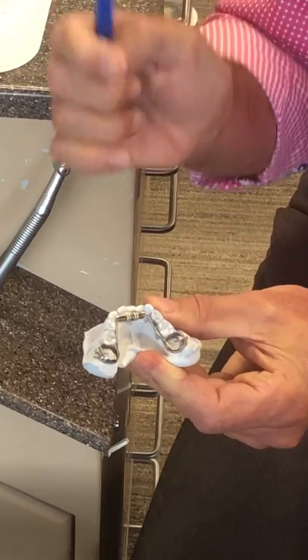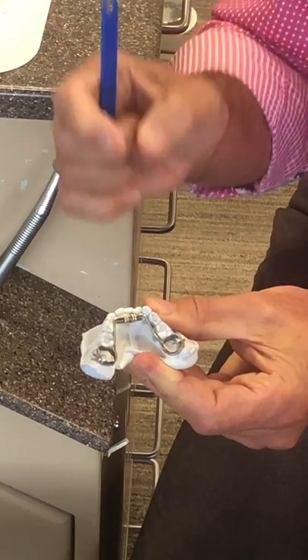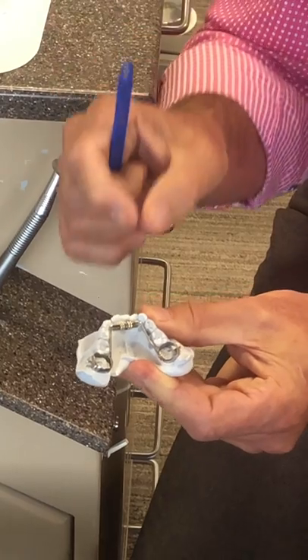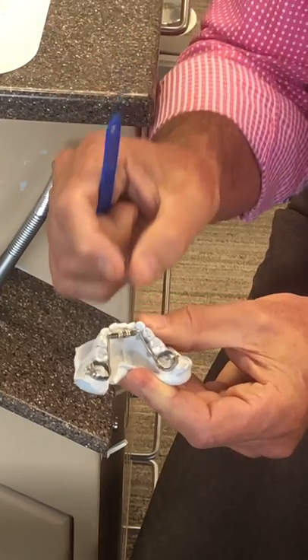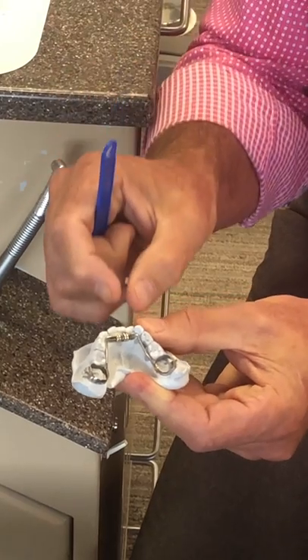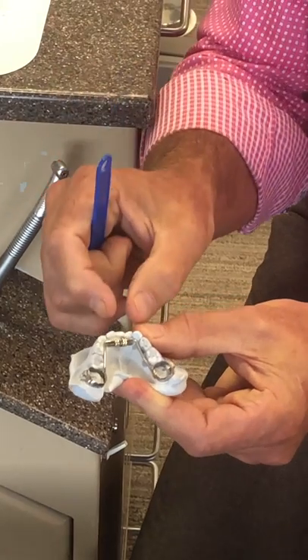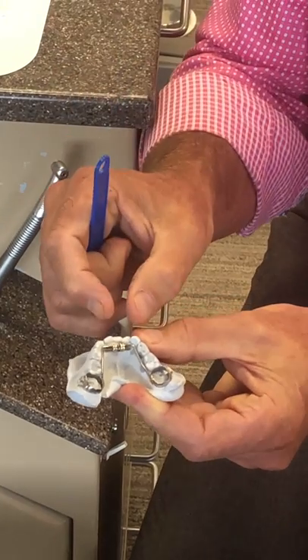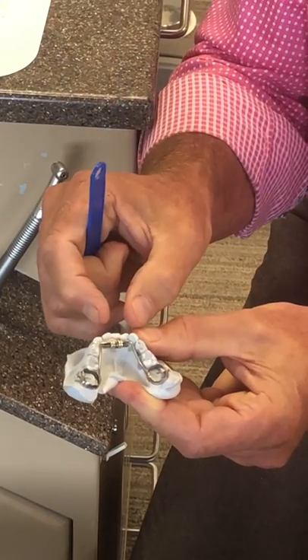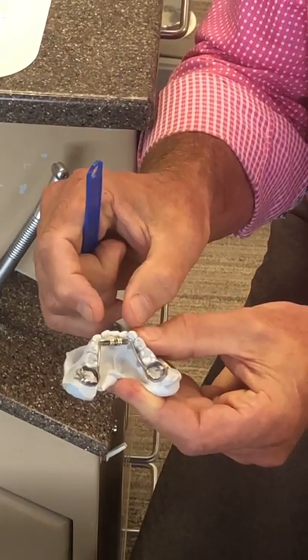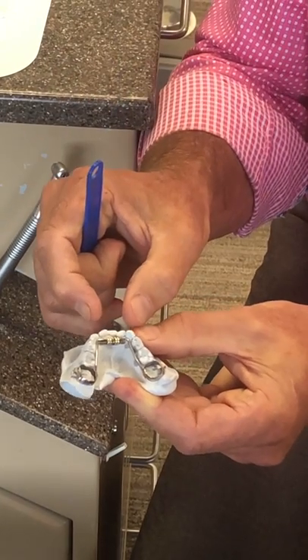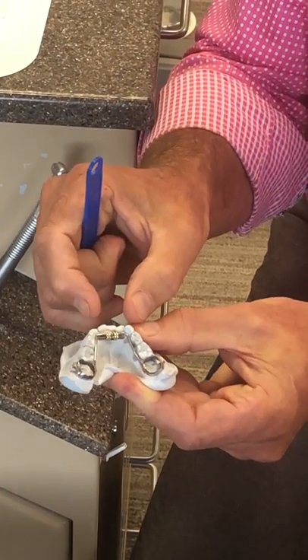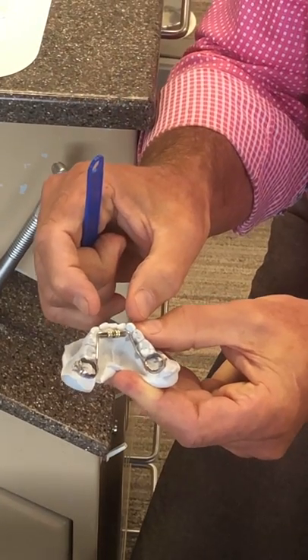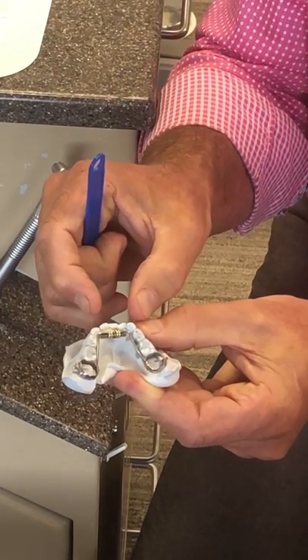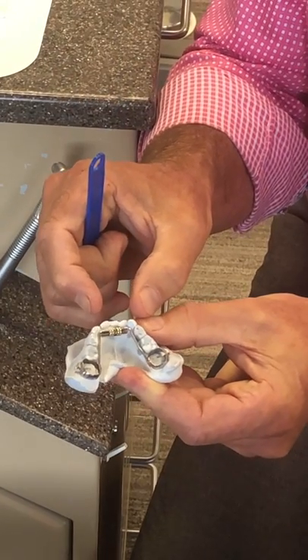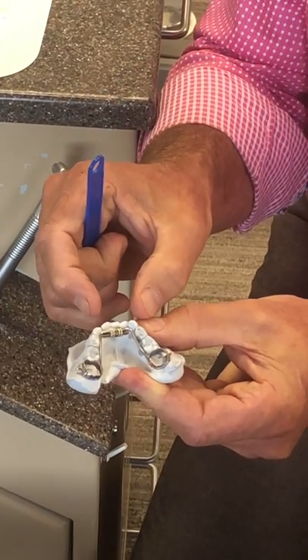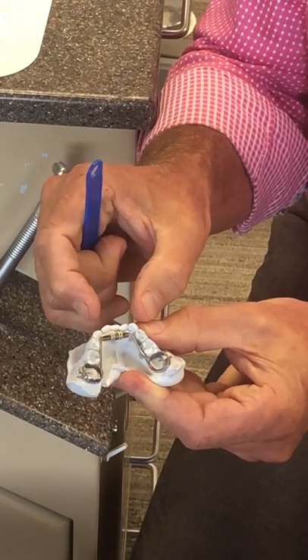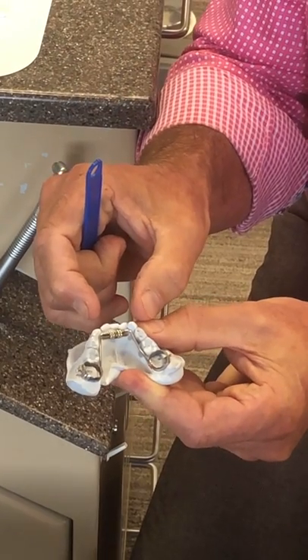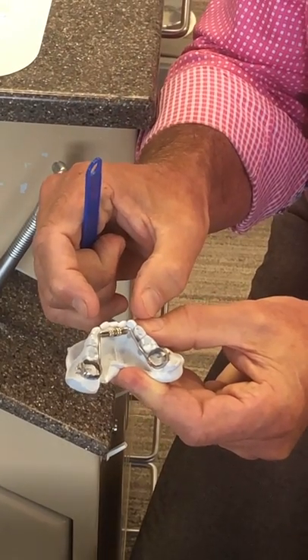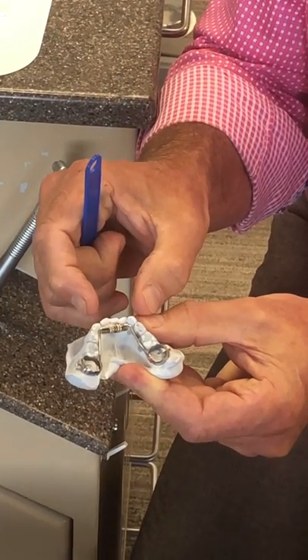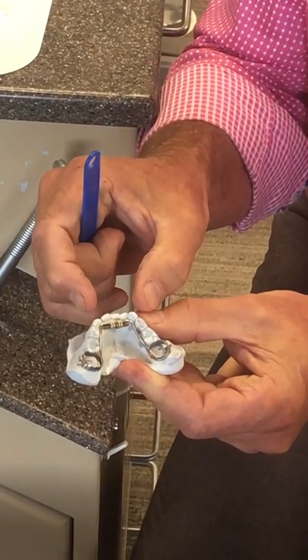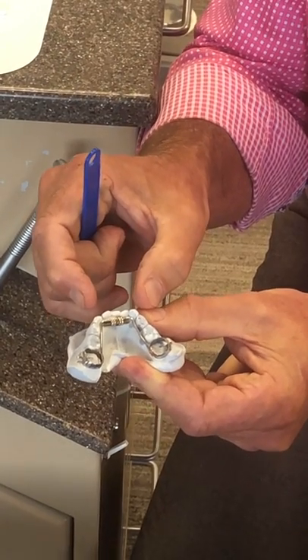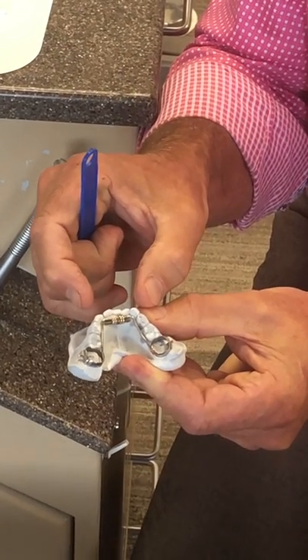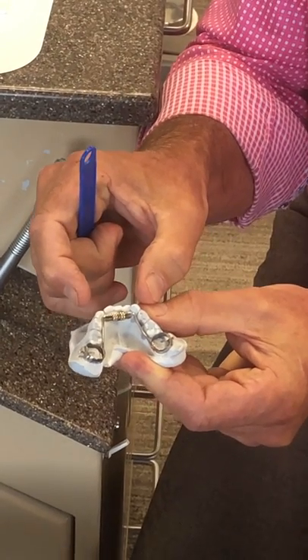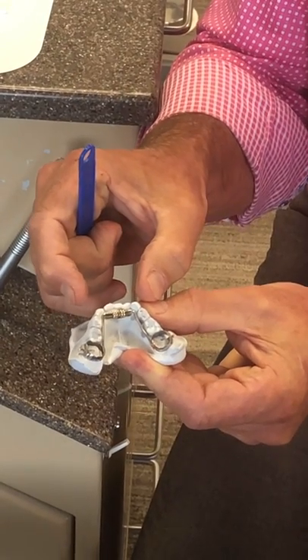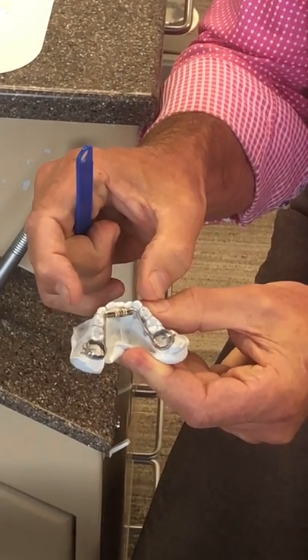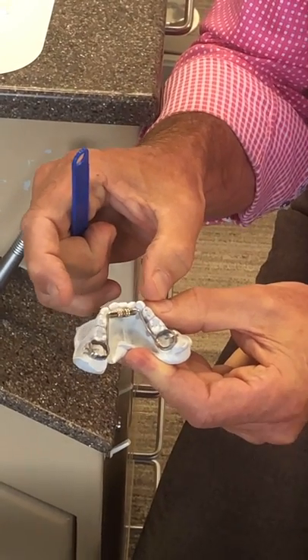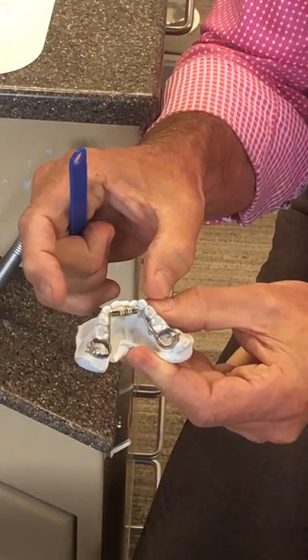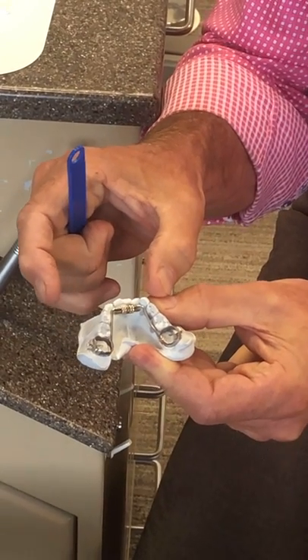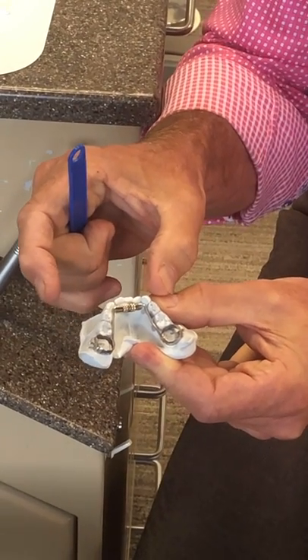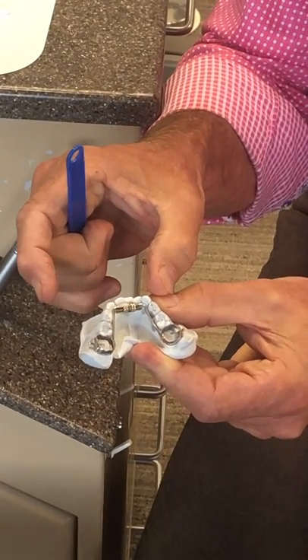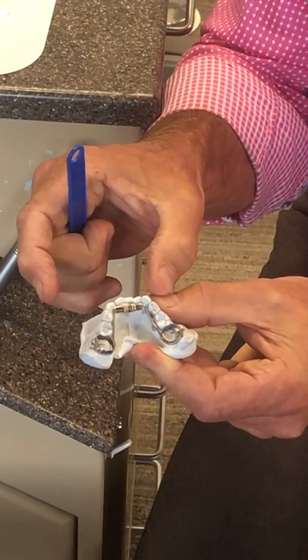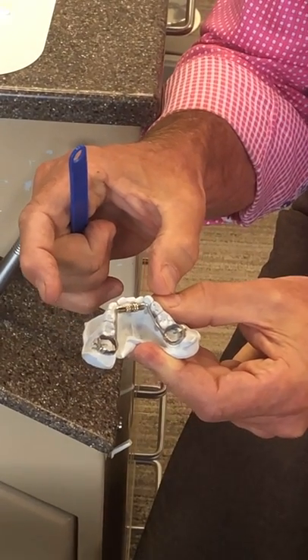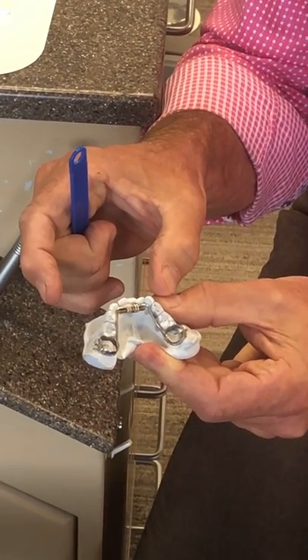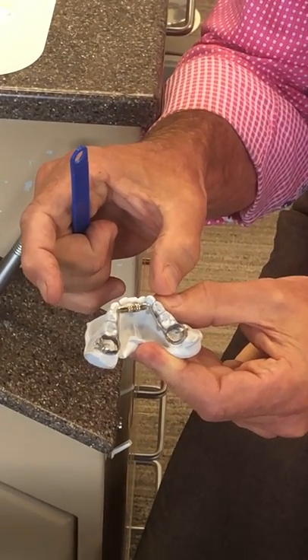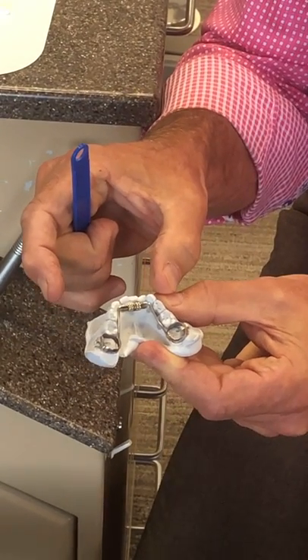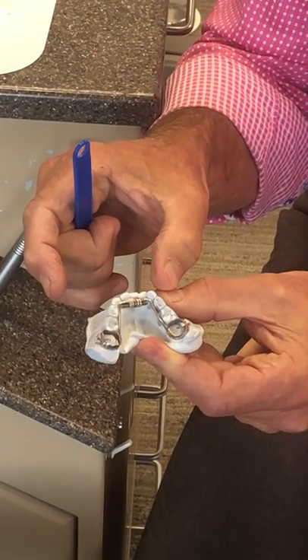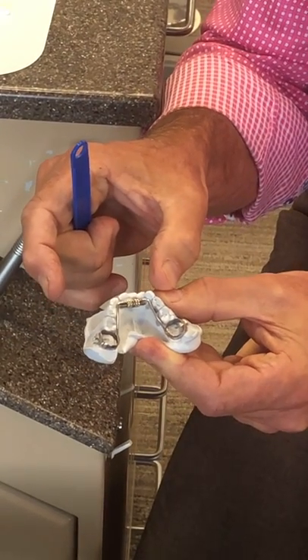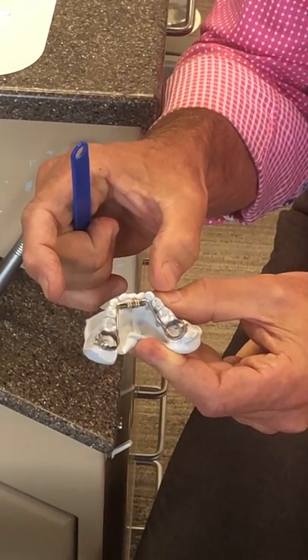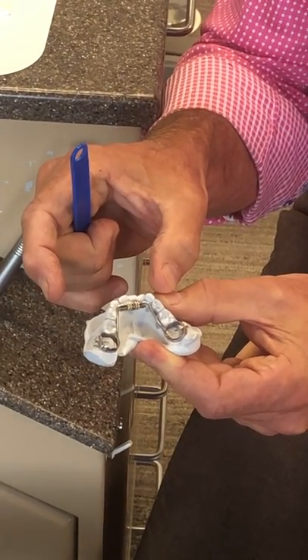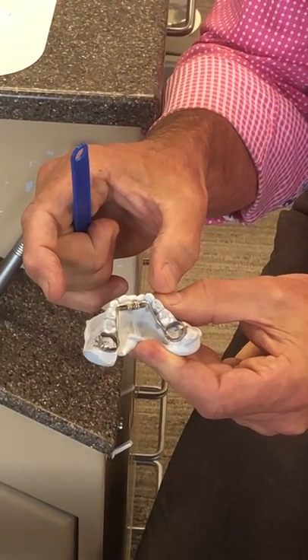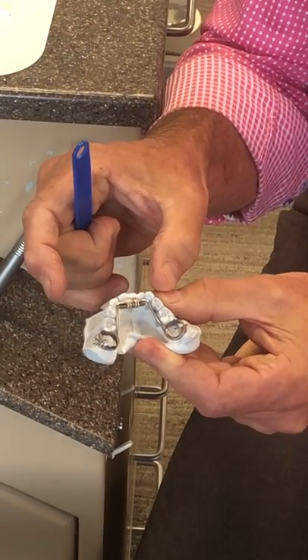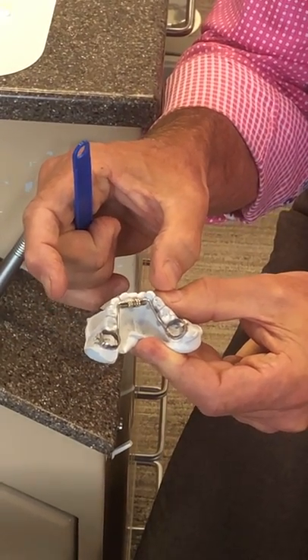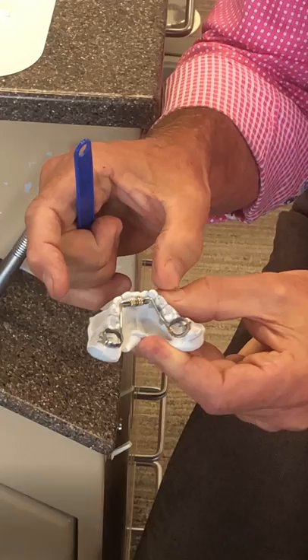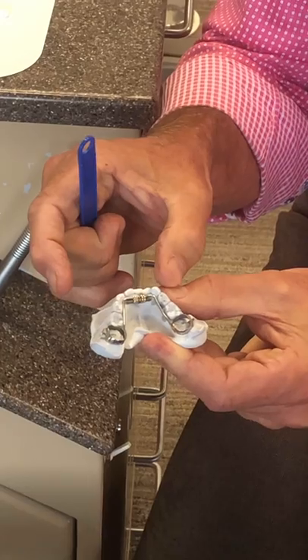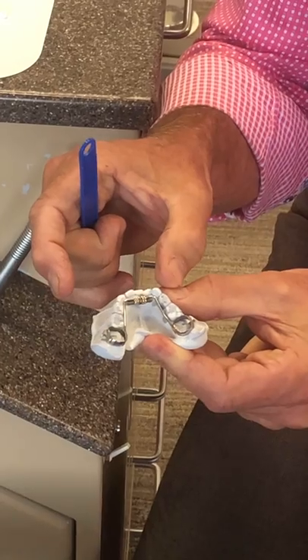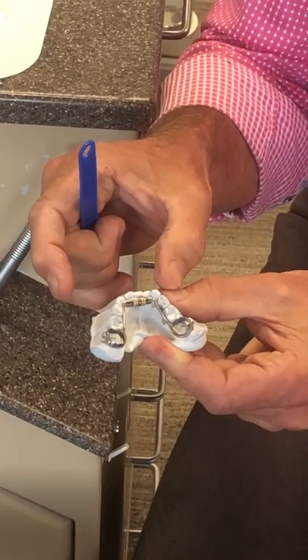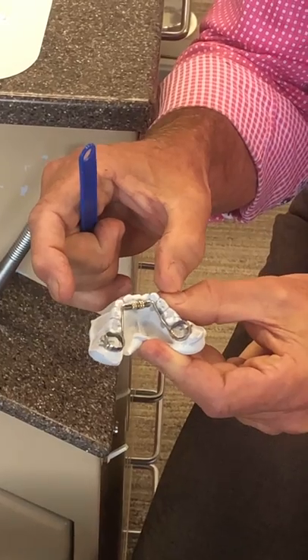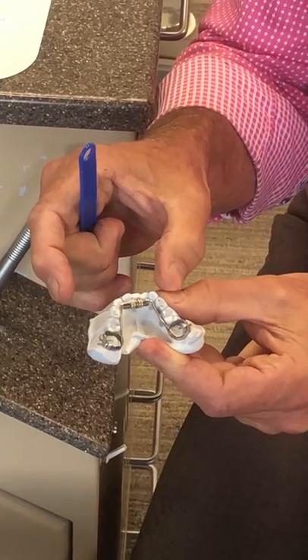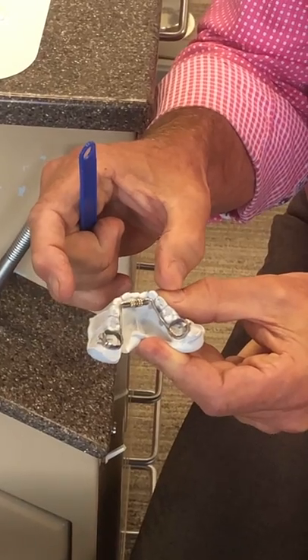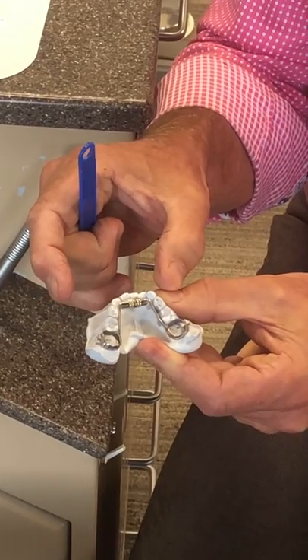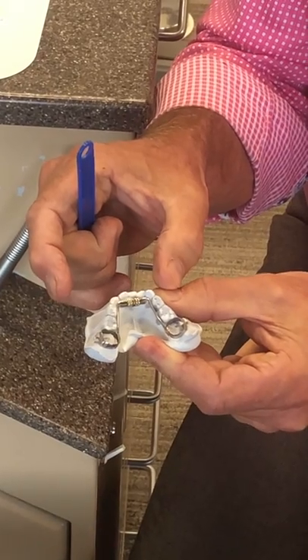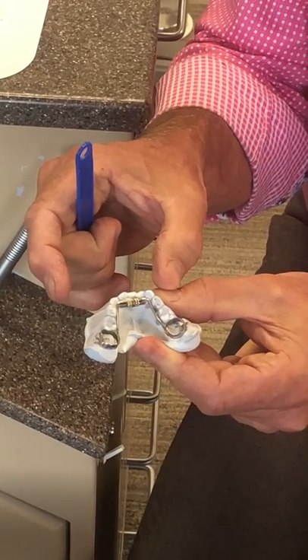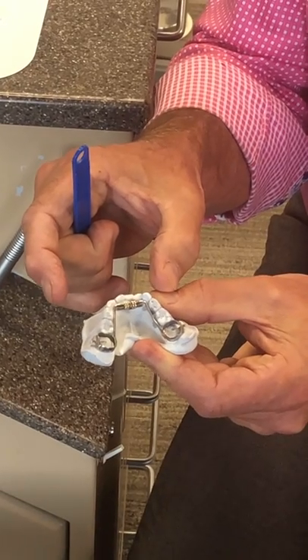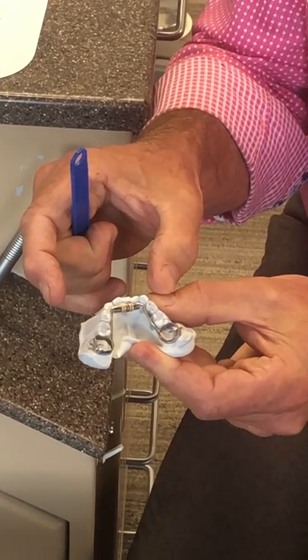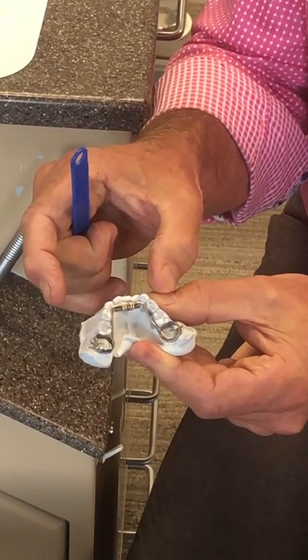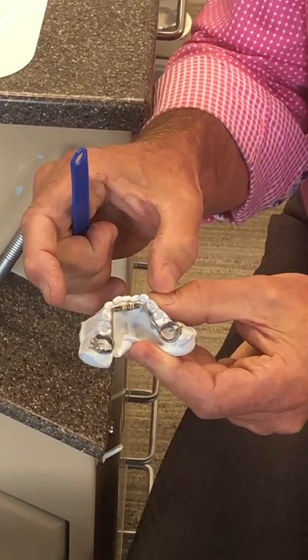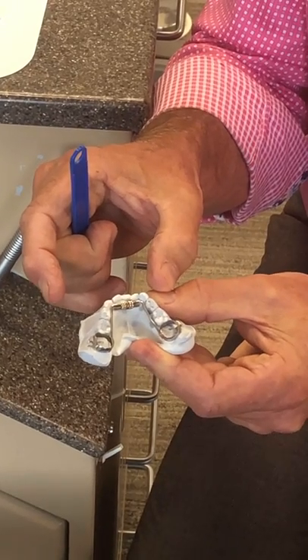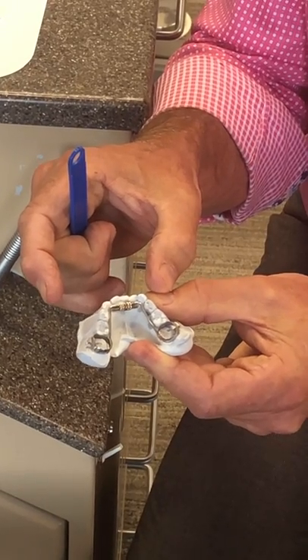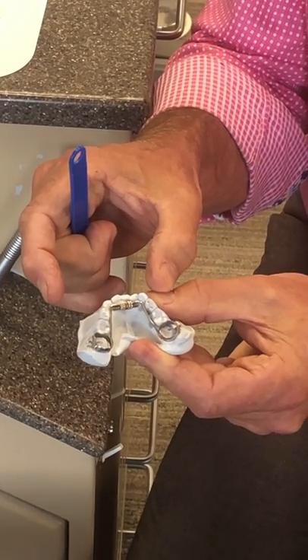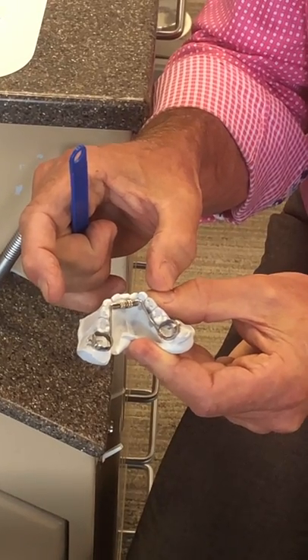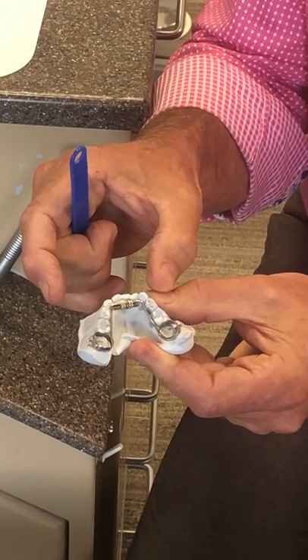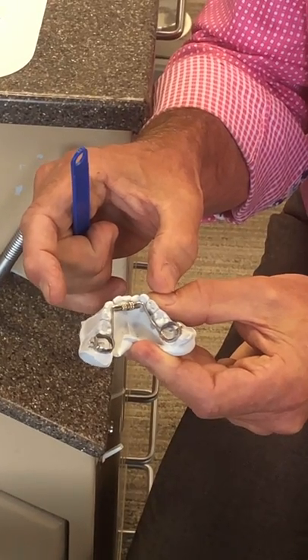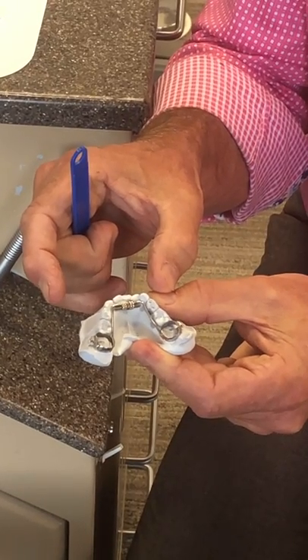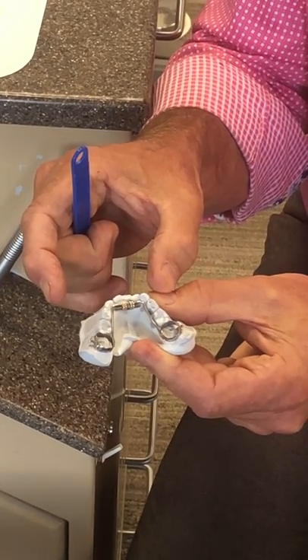What happens is the screw continues to expand and we help make a little bit more room for the teeth that are coming in.